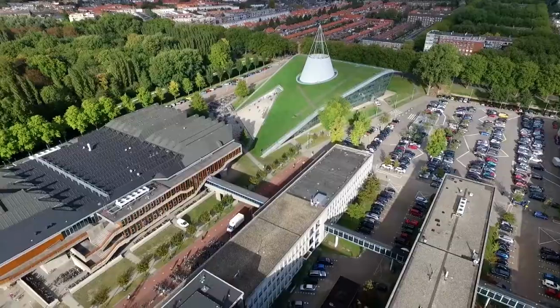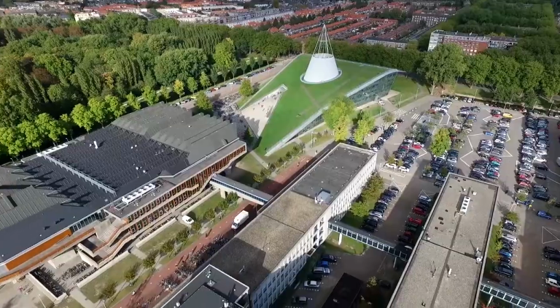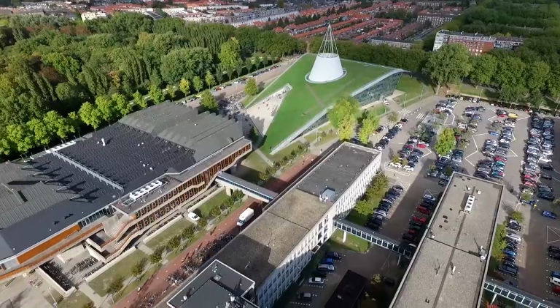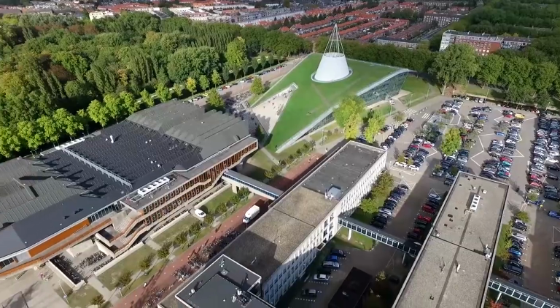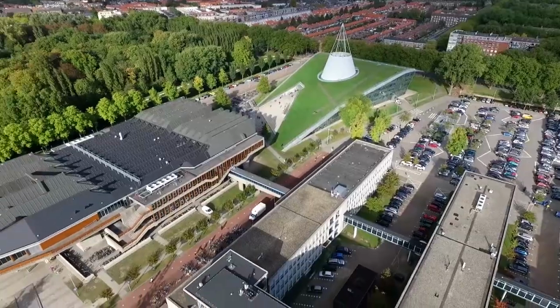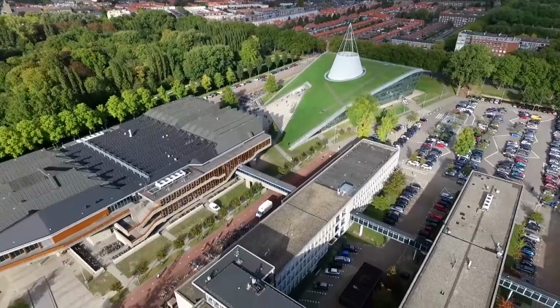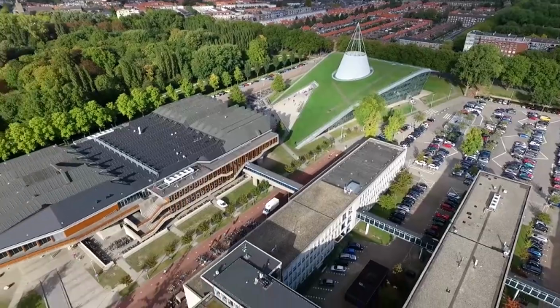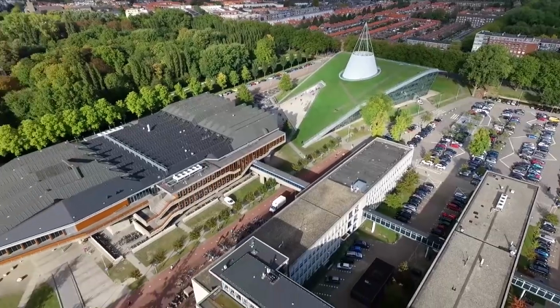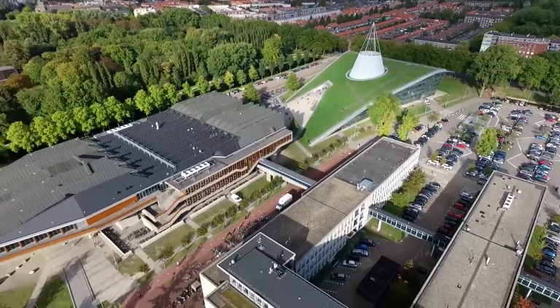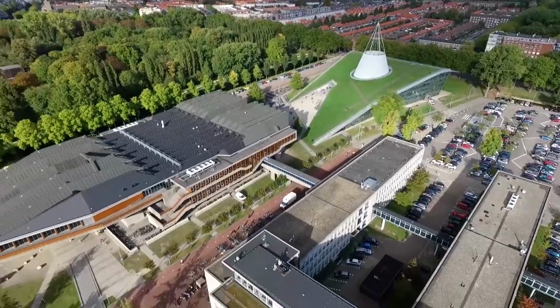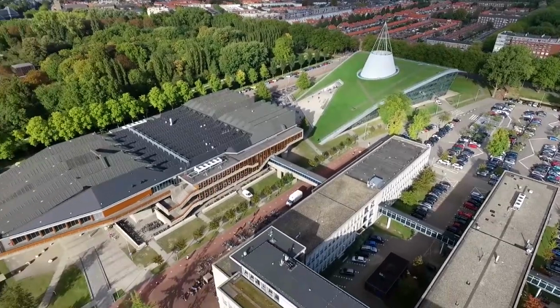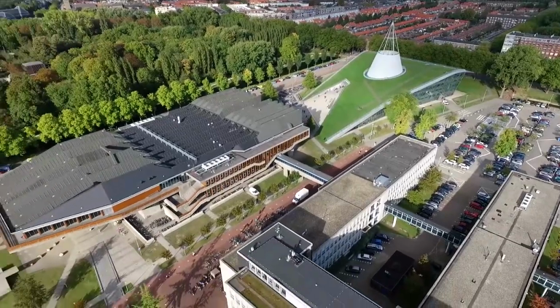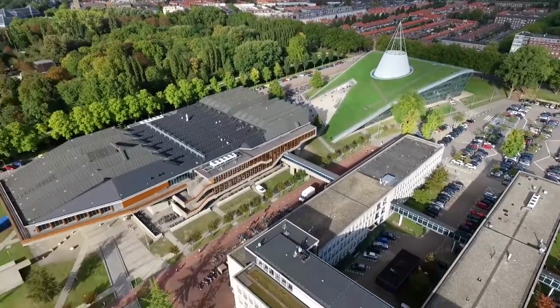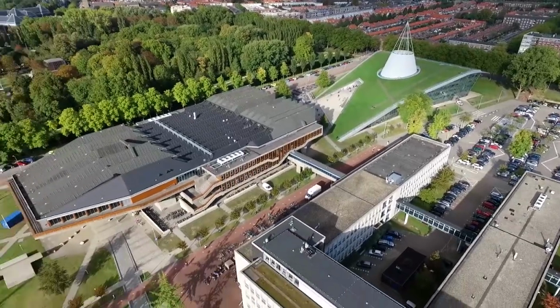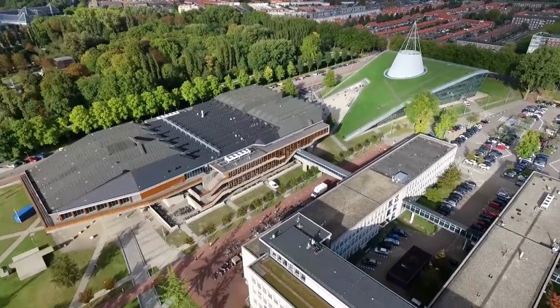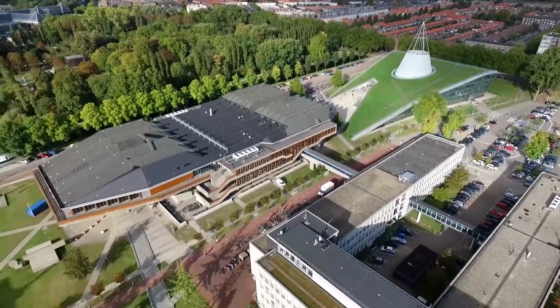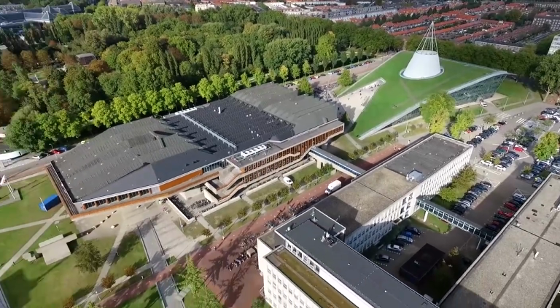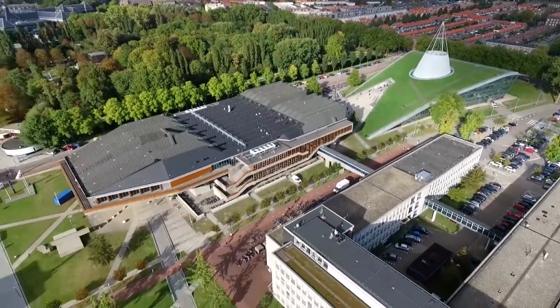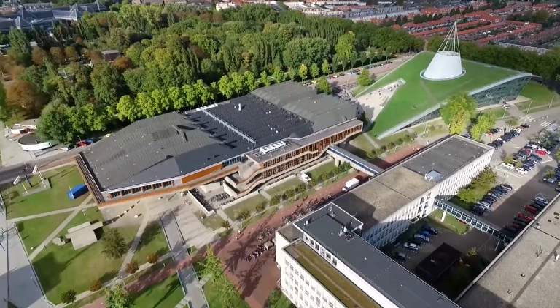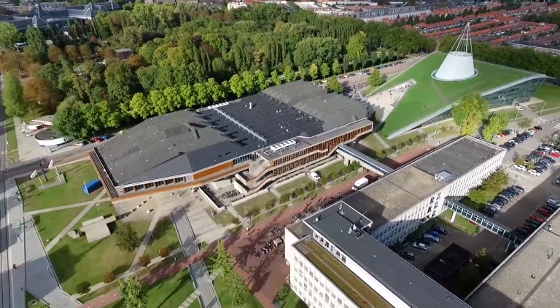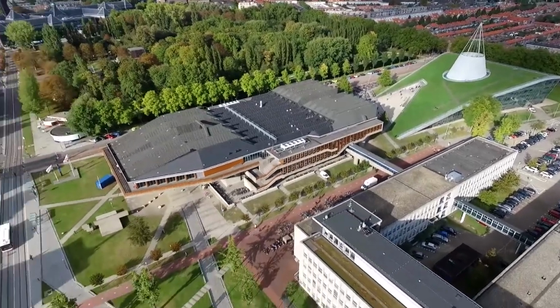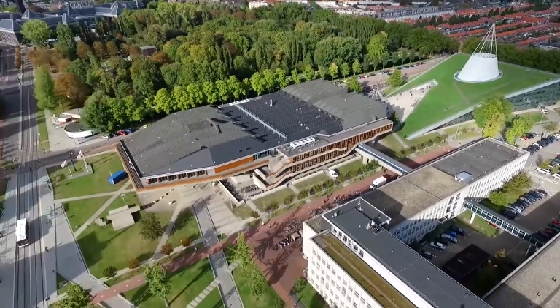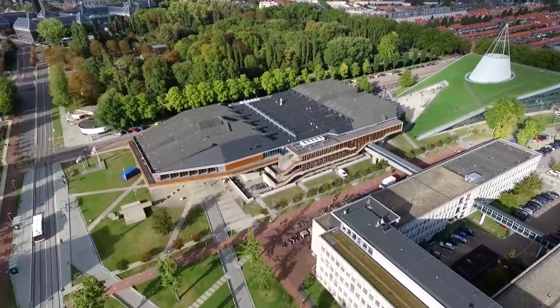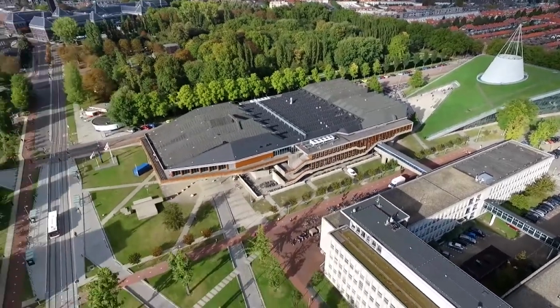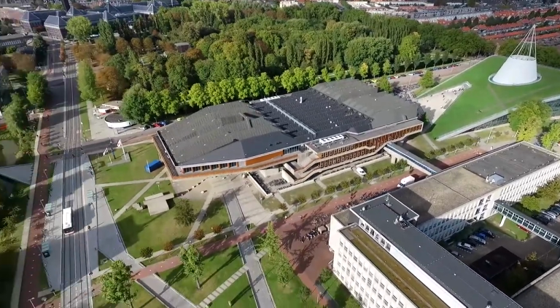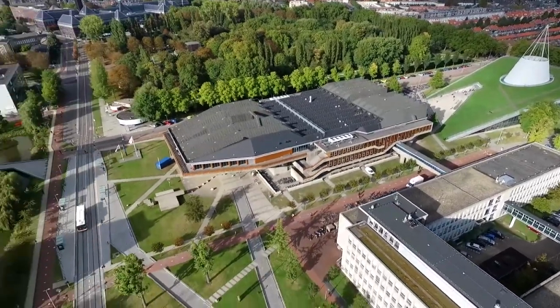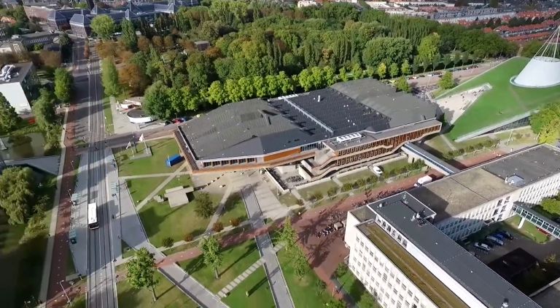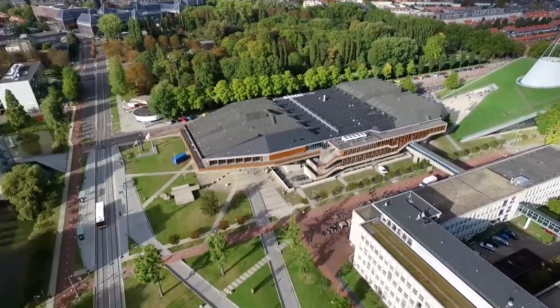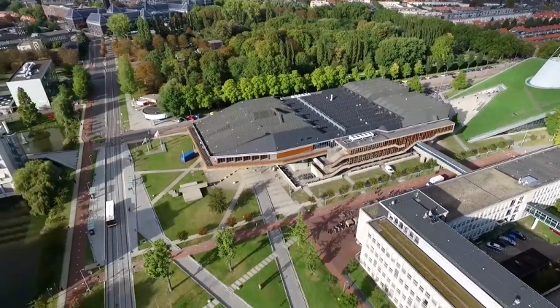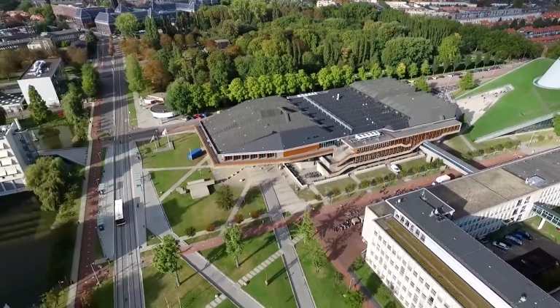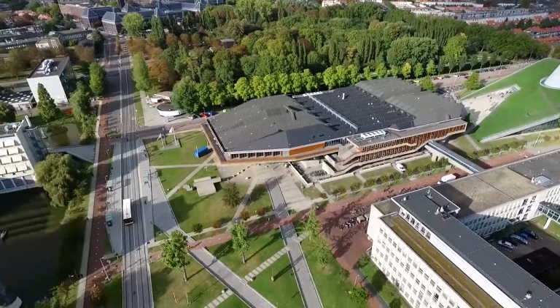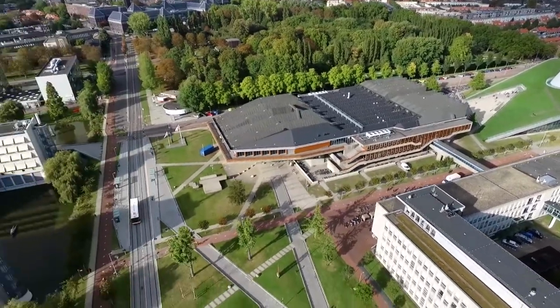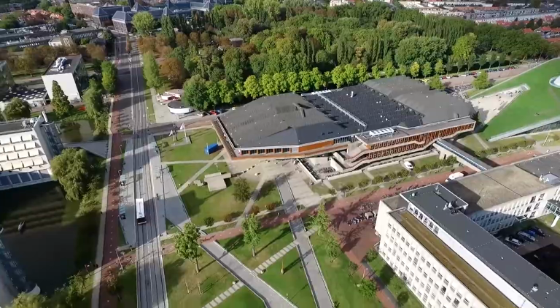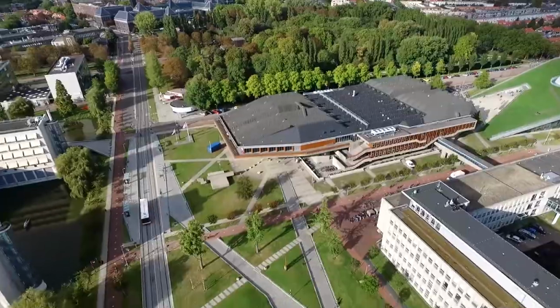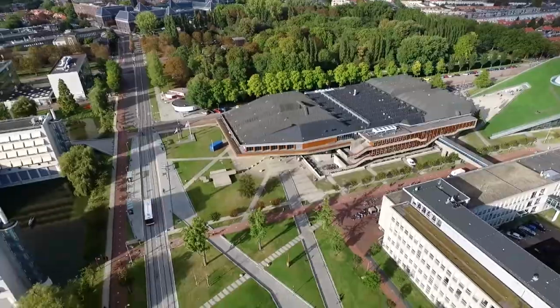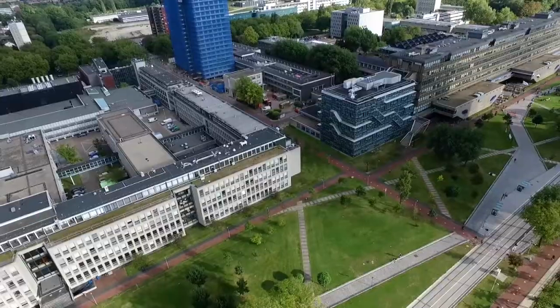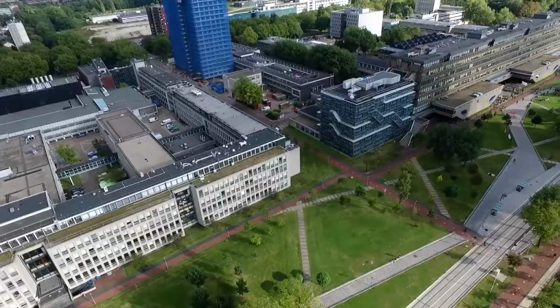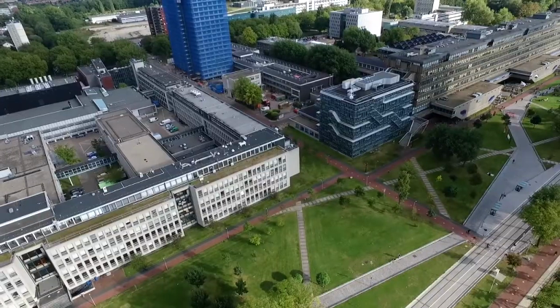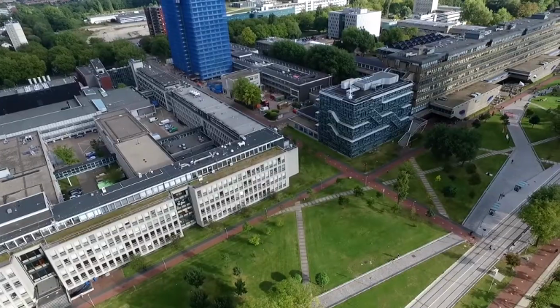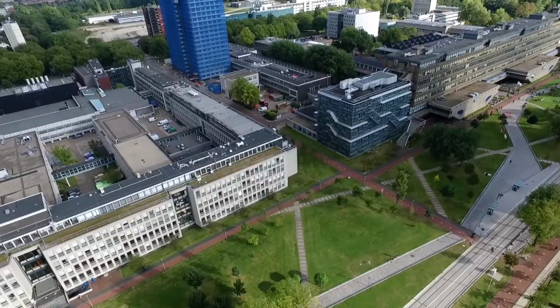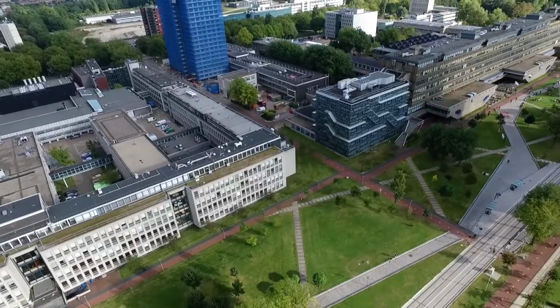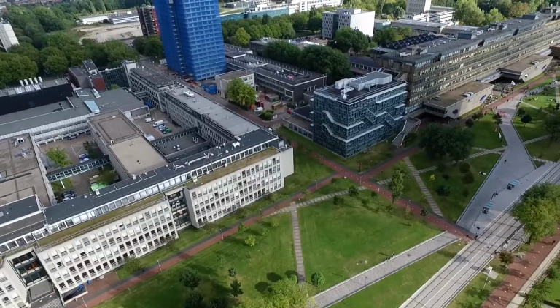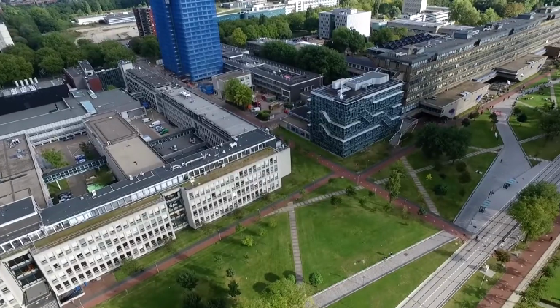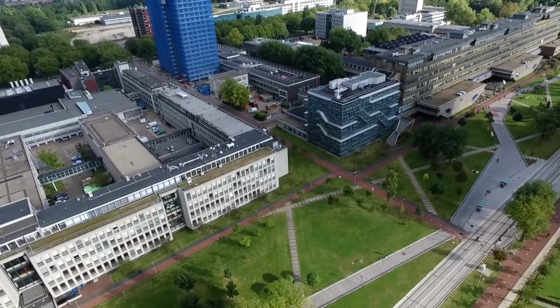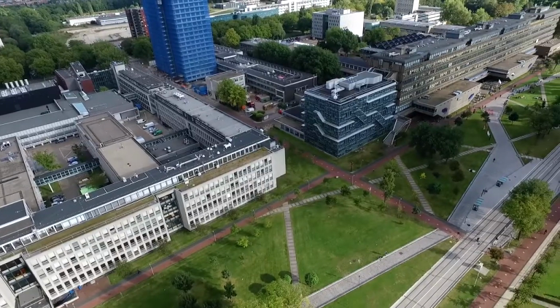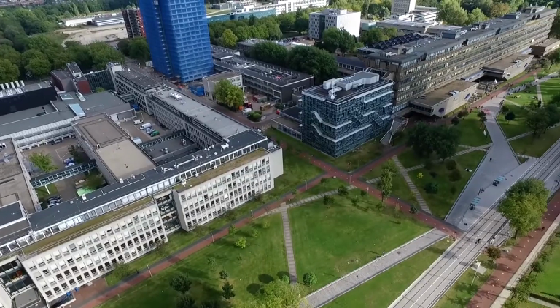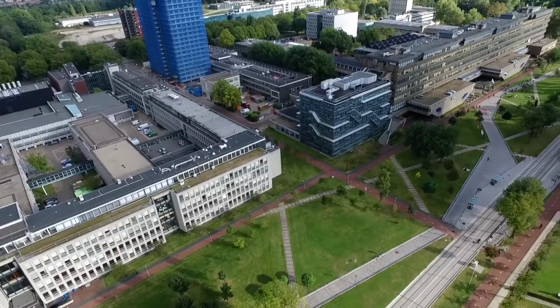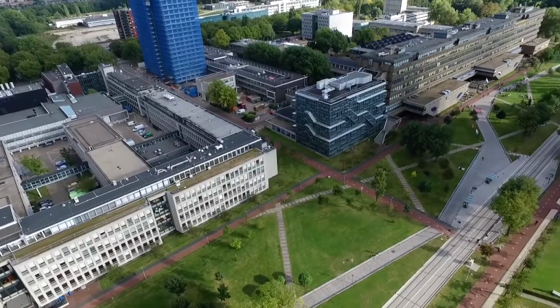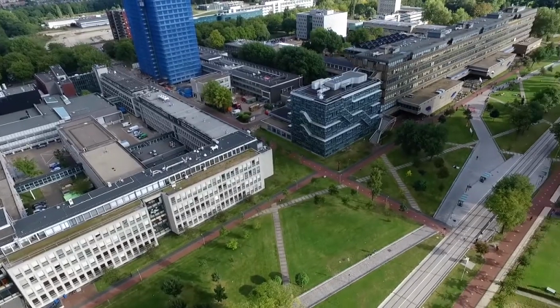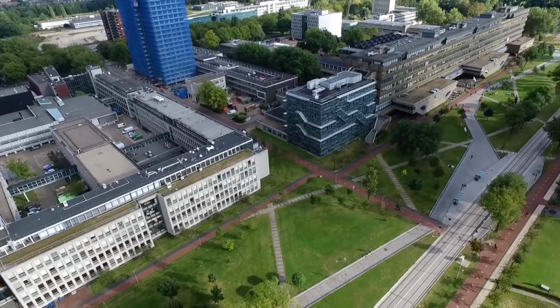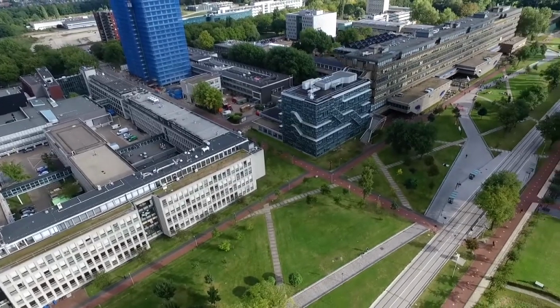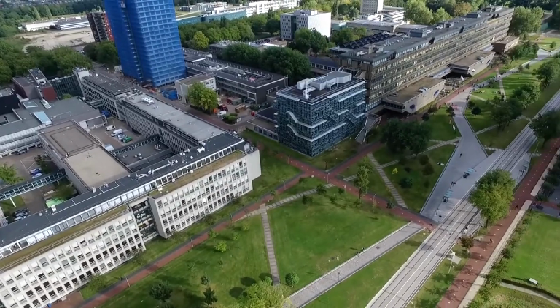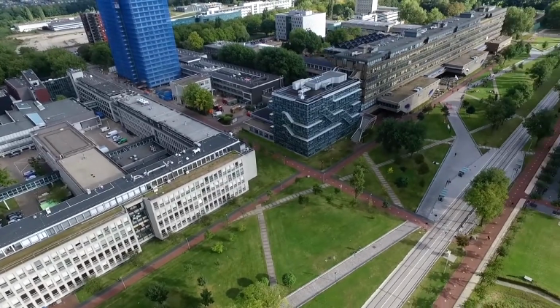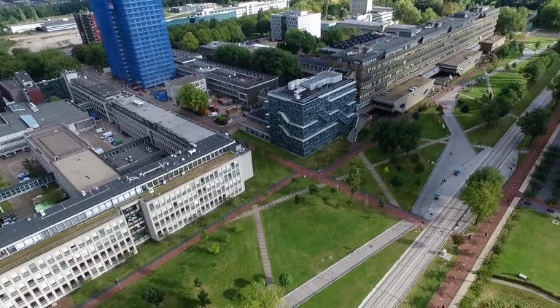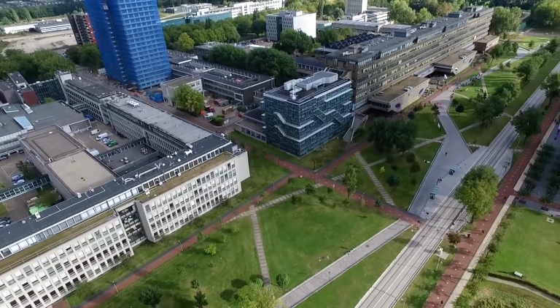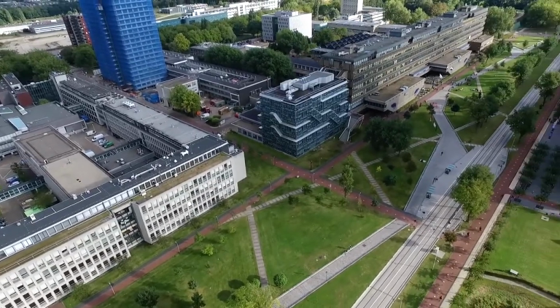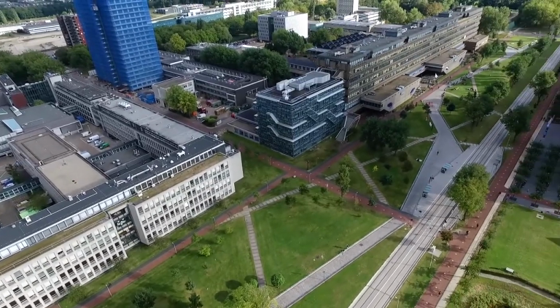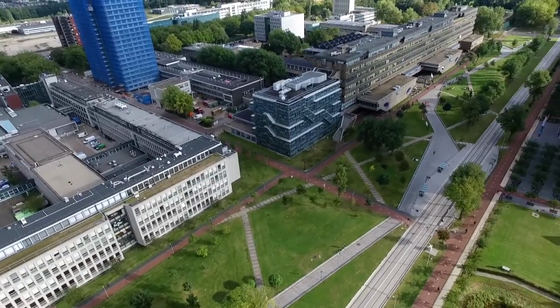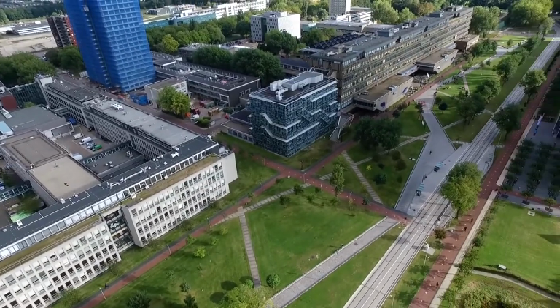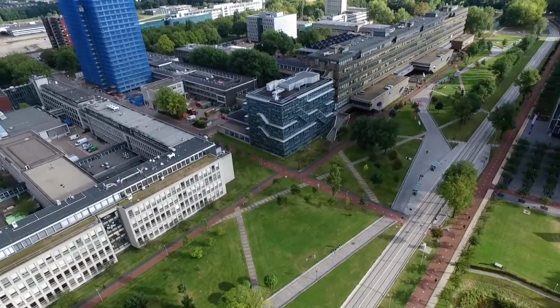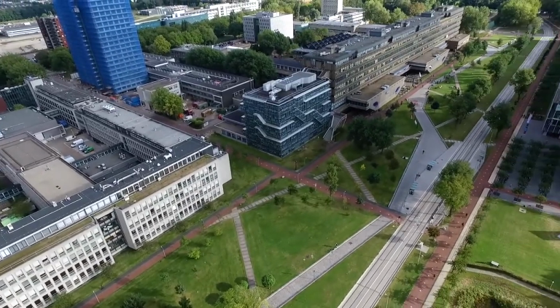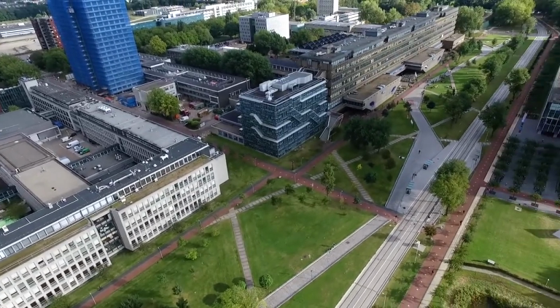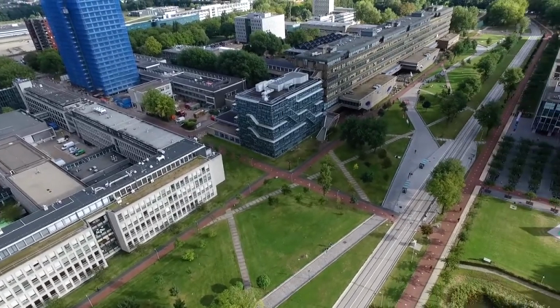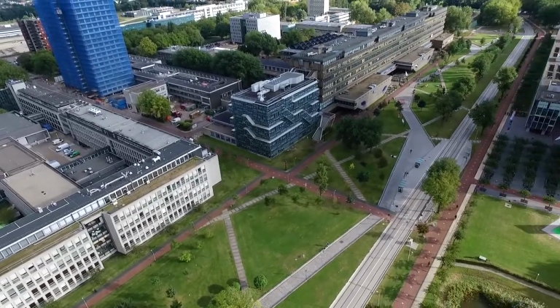Do you have a favorite spot on your faculty? We will show you 8 places on the TU Delft campus you've probably never seen before.